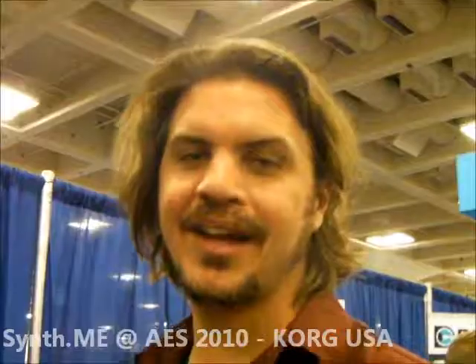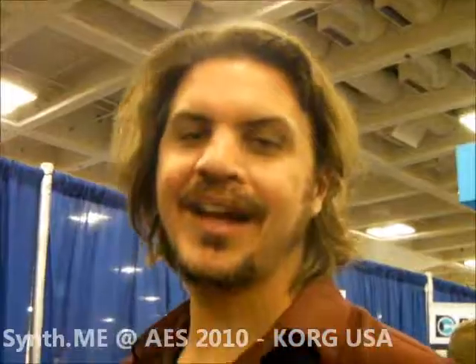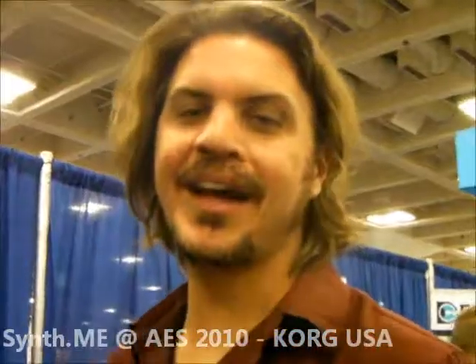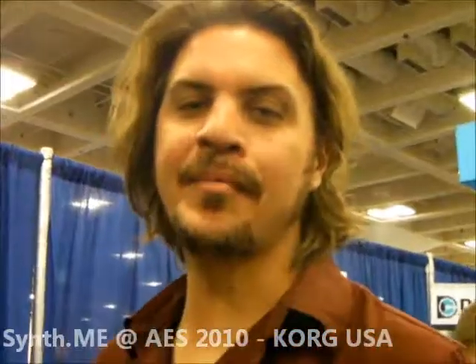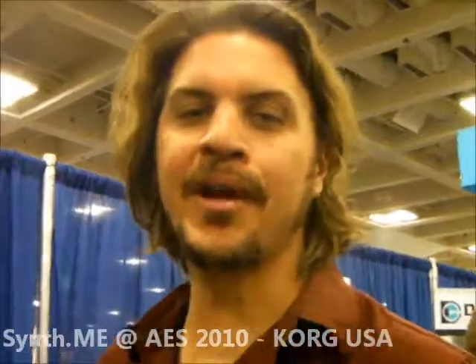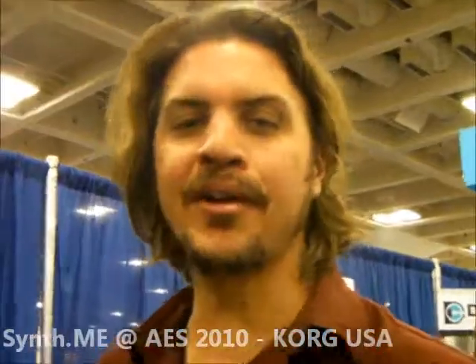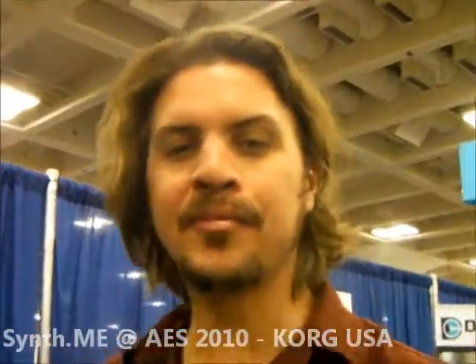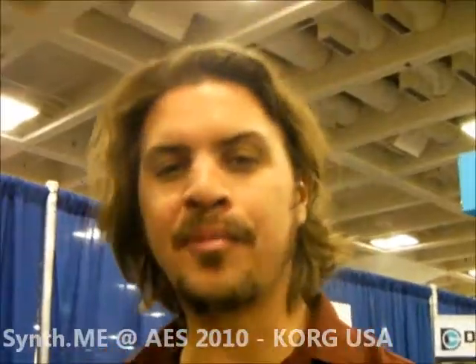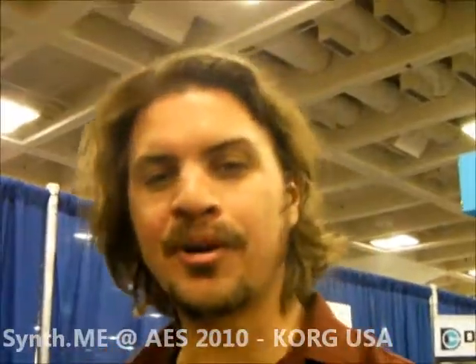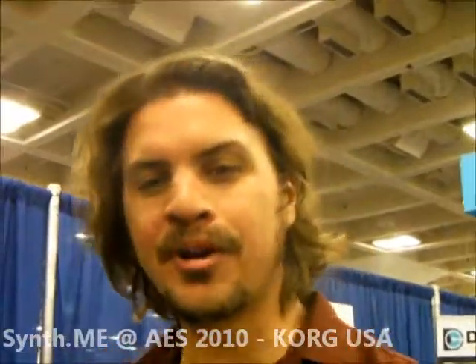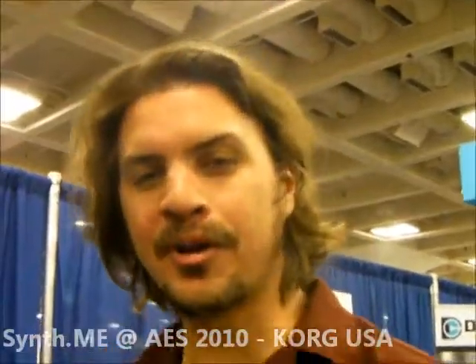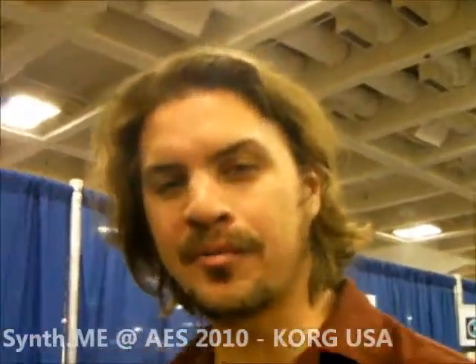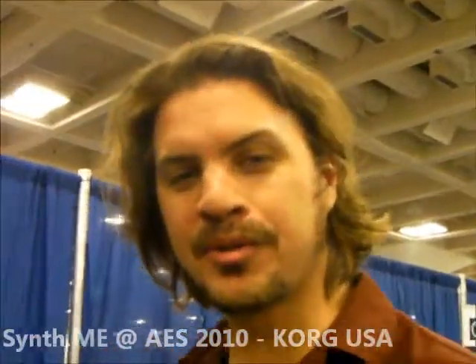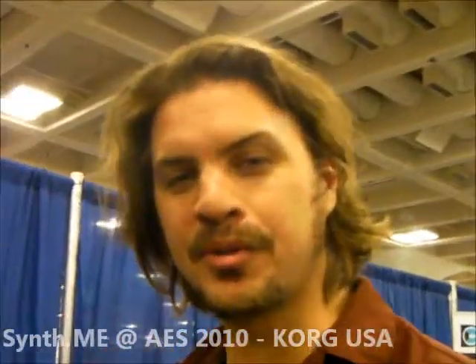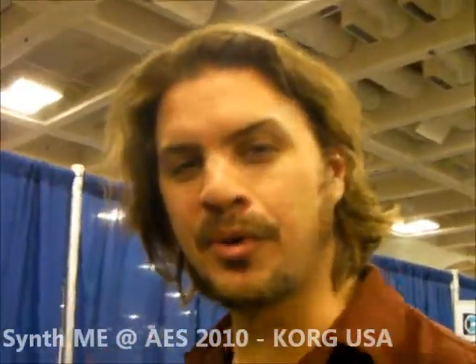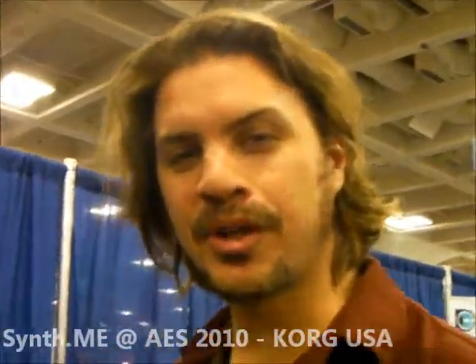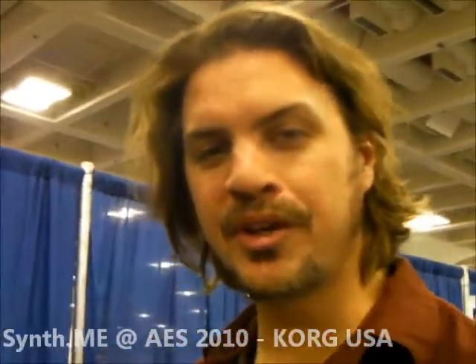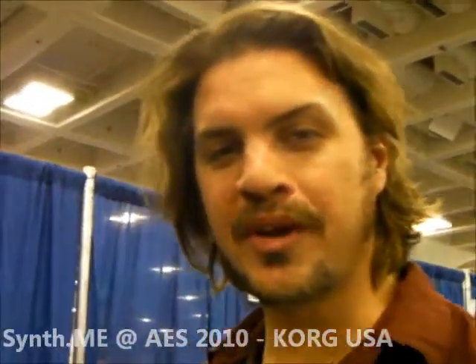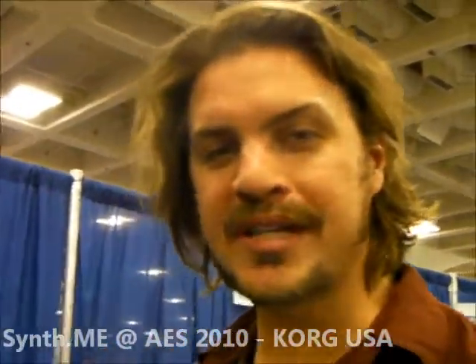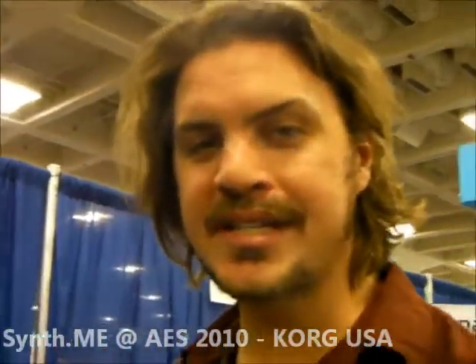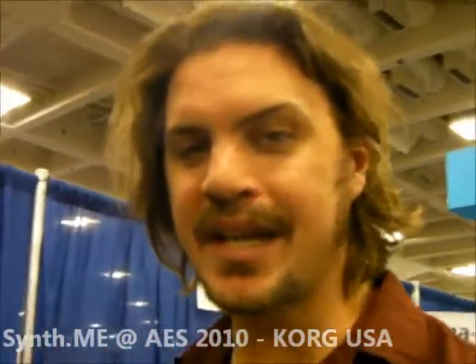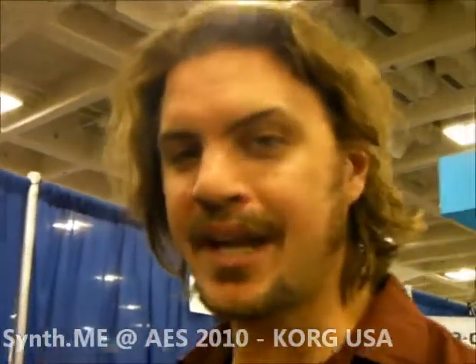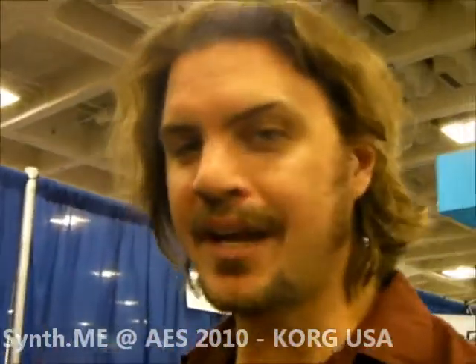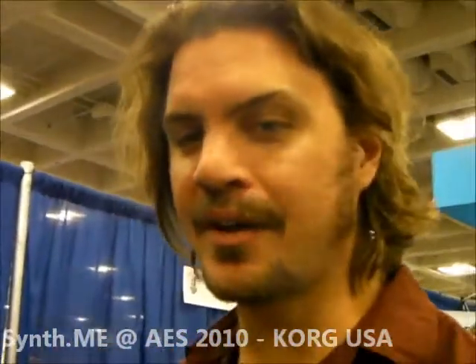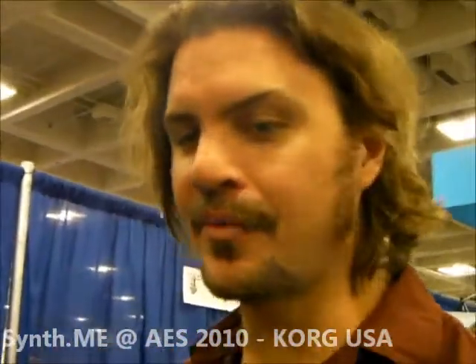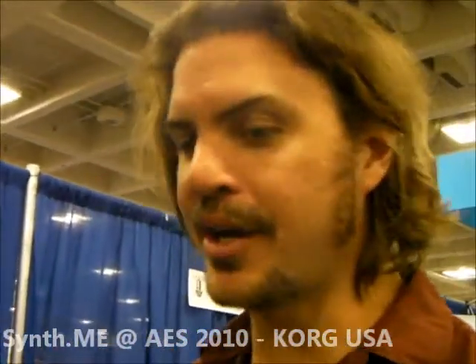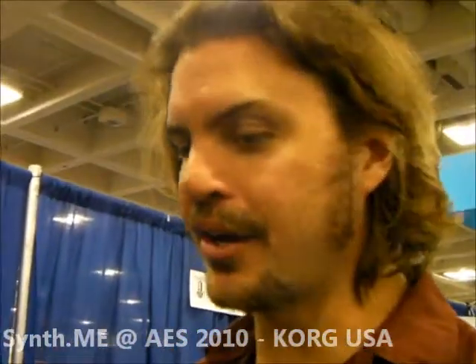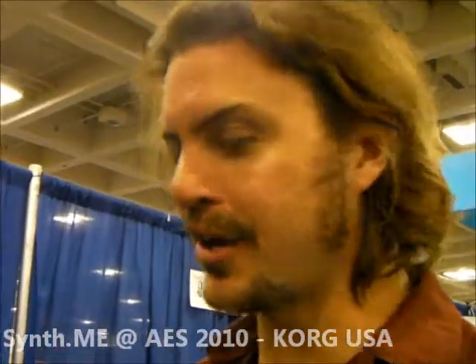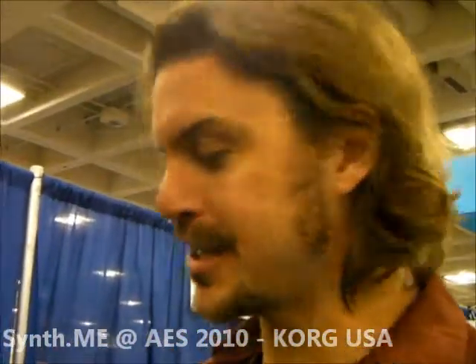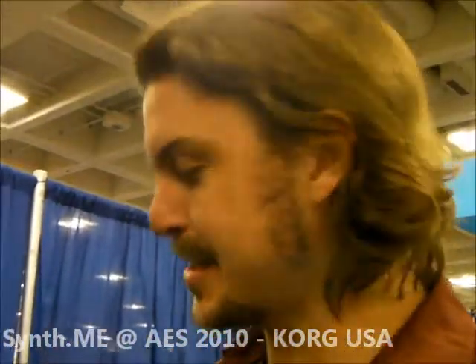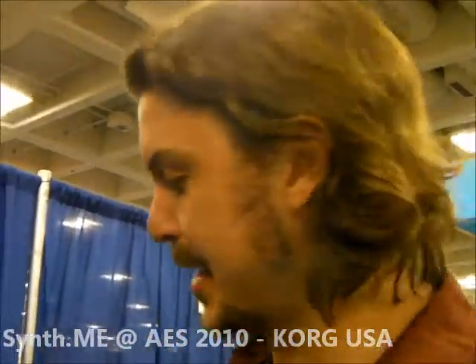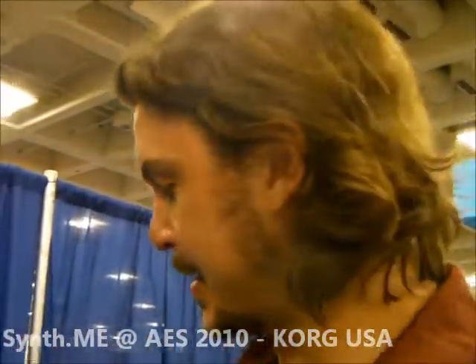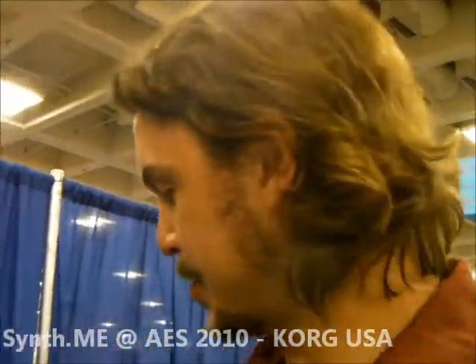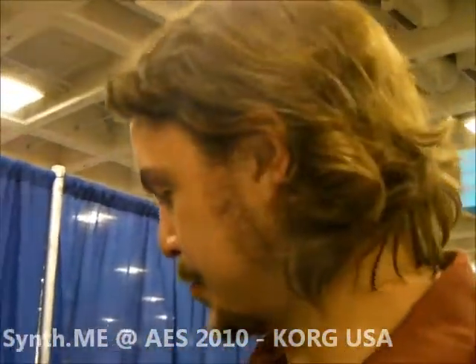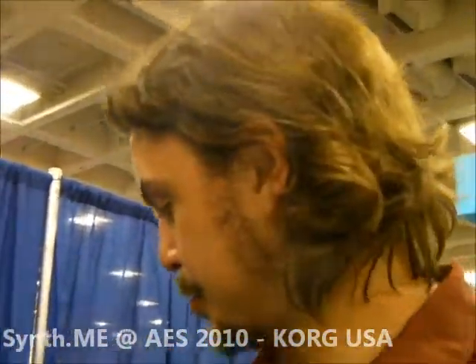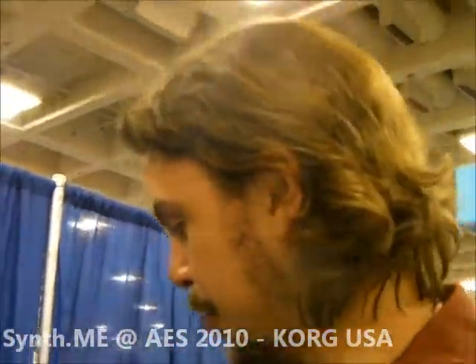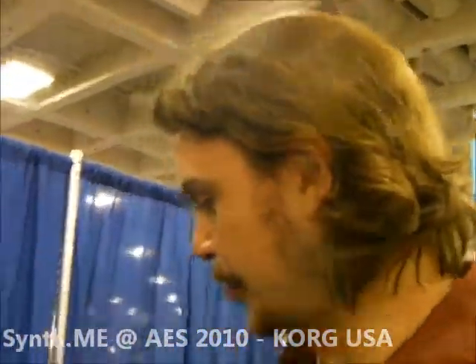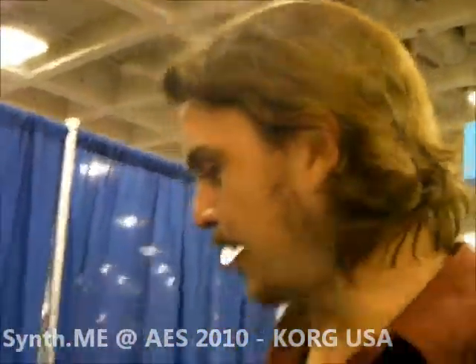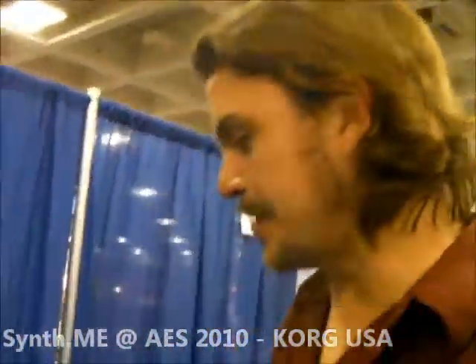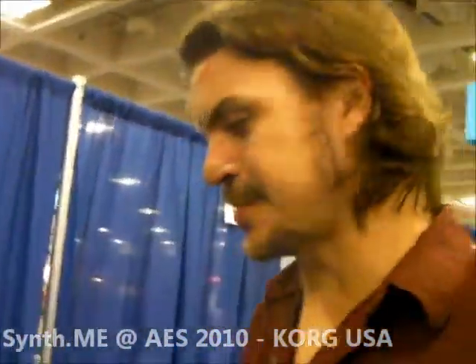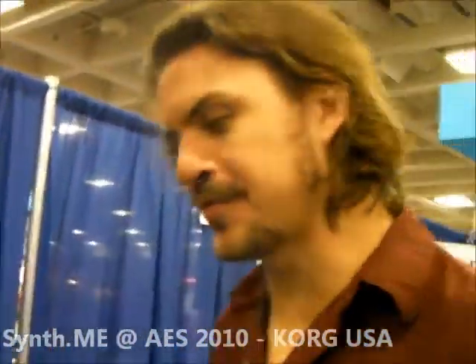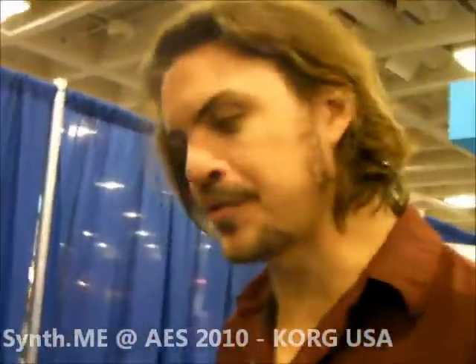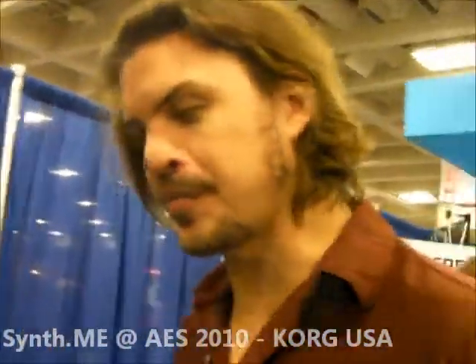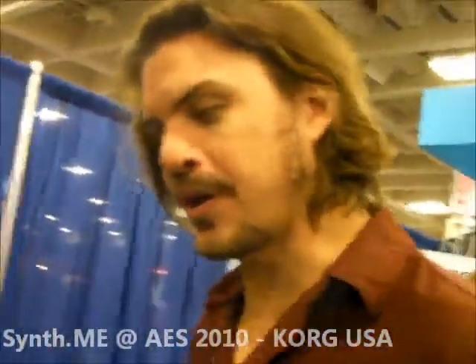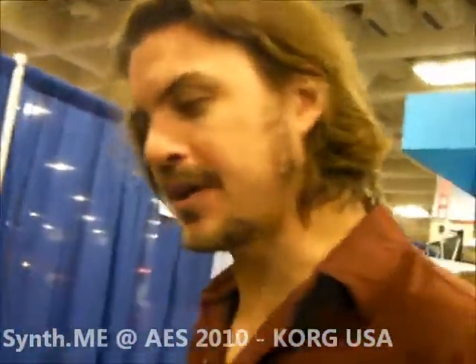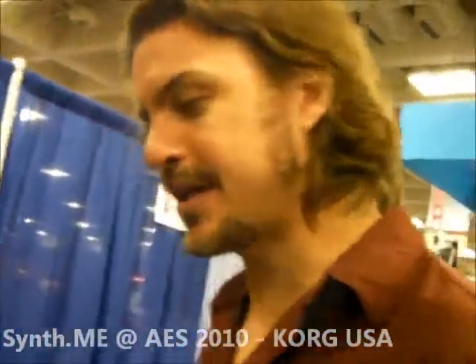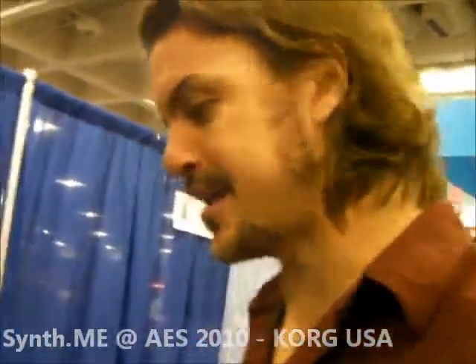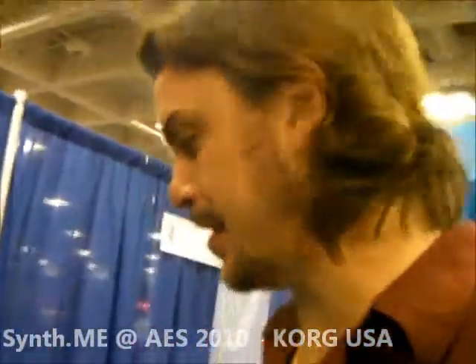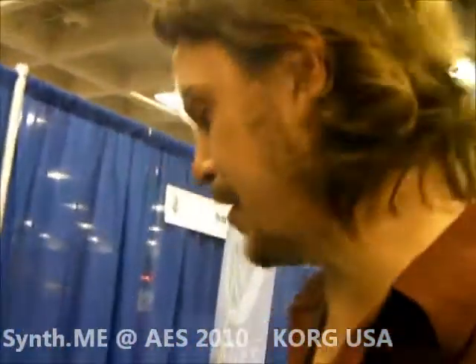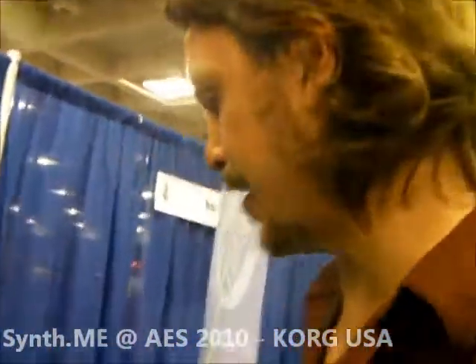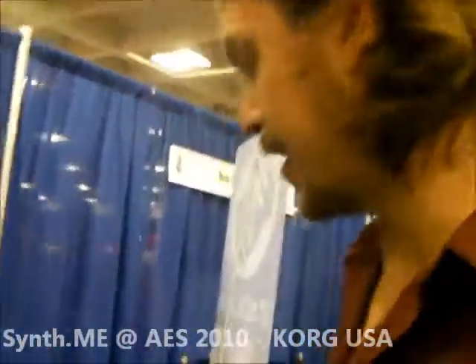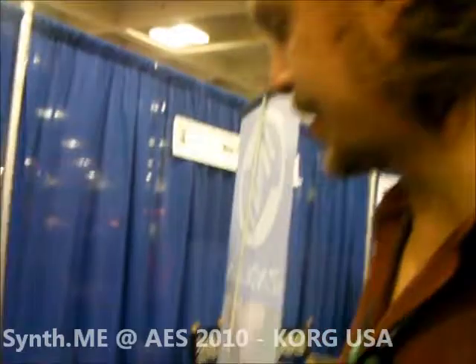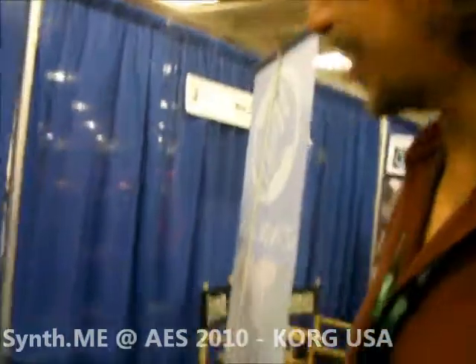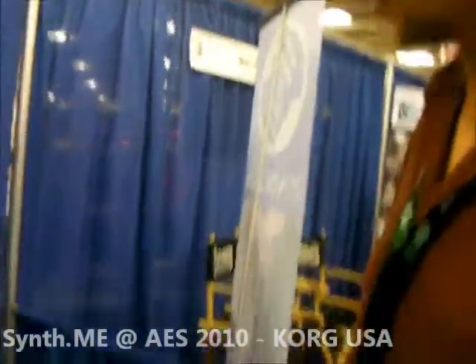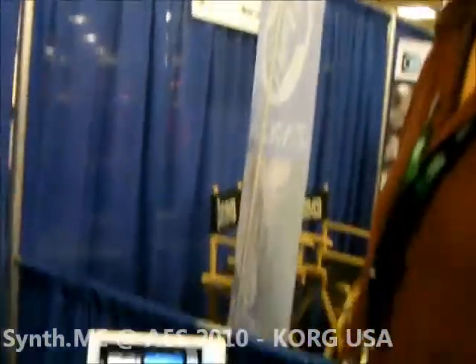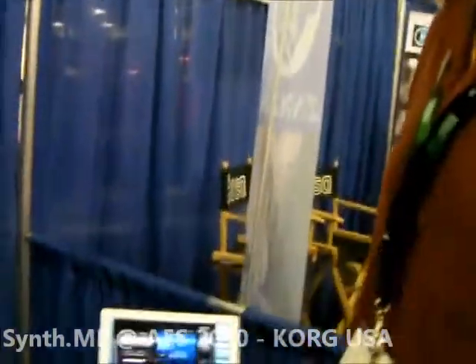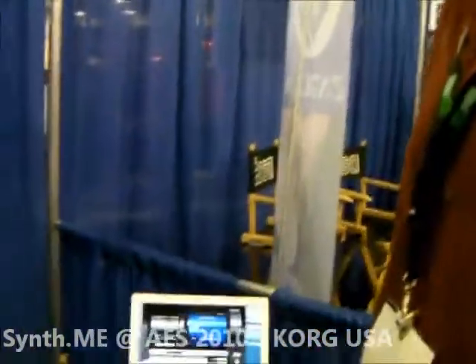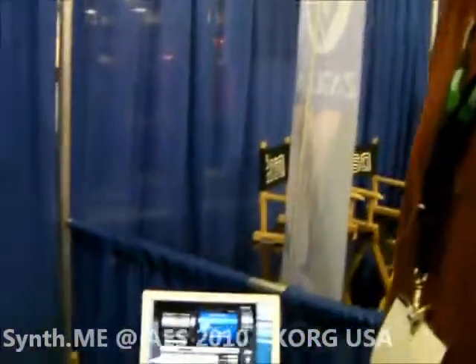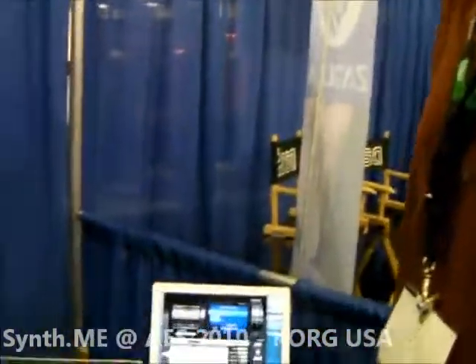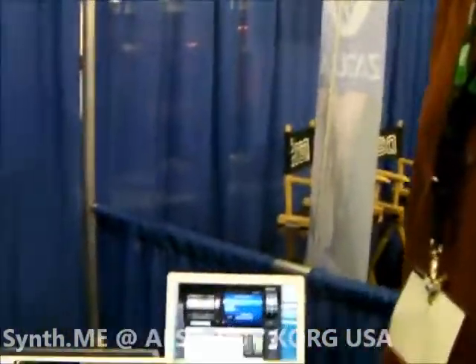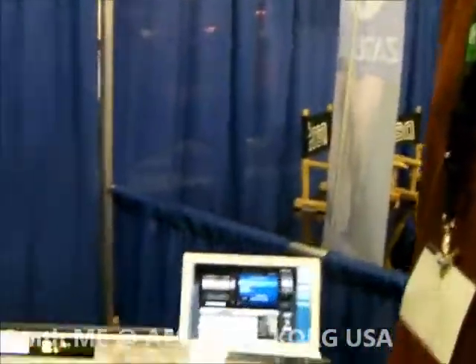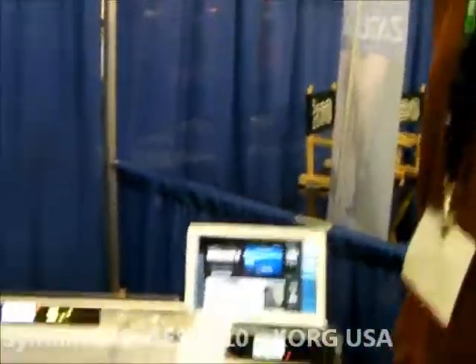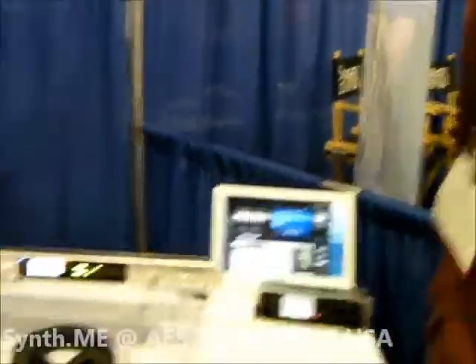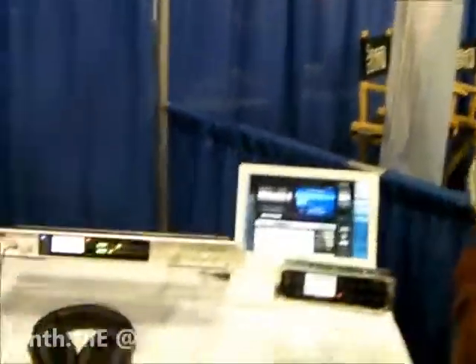Hey, I'm Aaron Barnhart with COREG USA, and we are excited to show off some new products here at the AES convention.